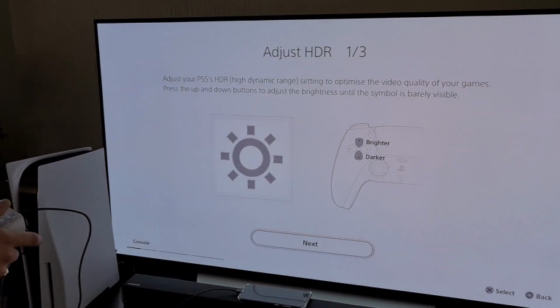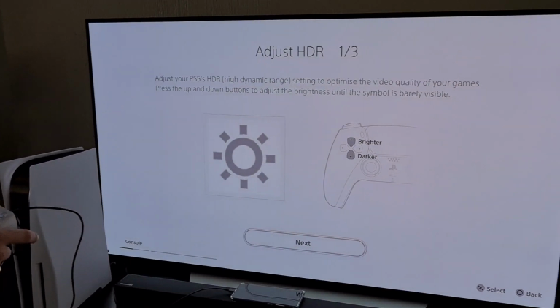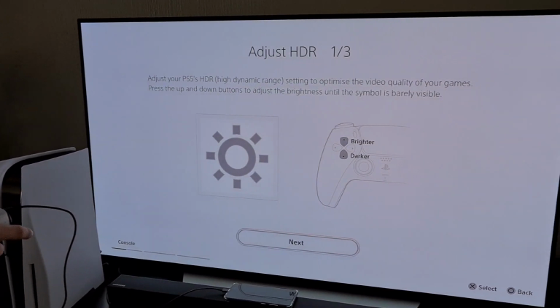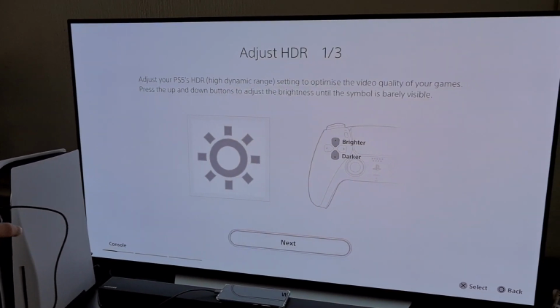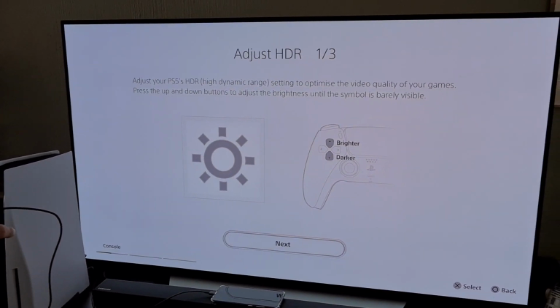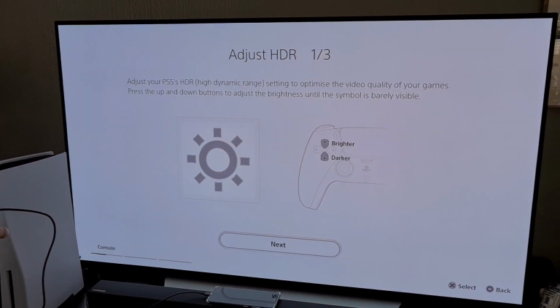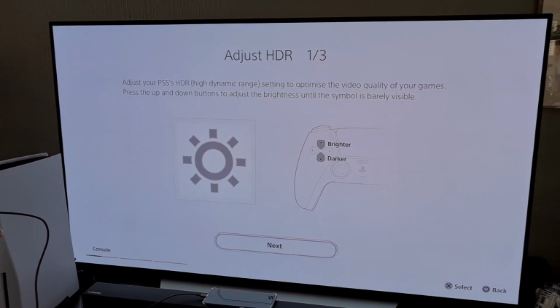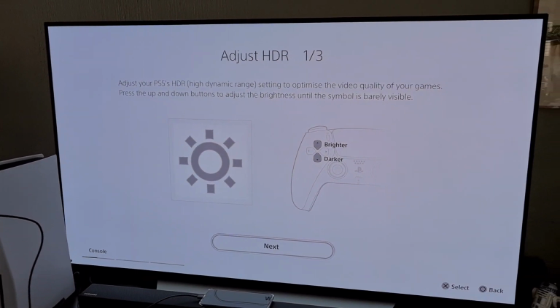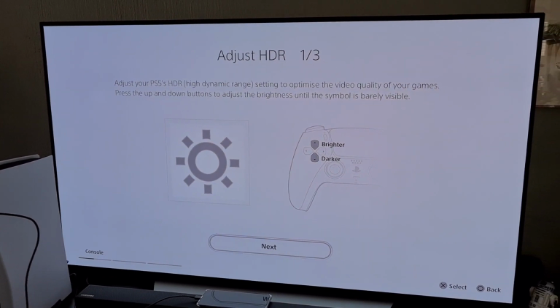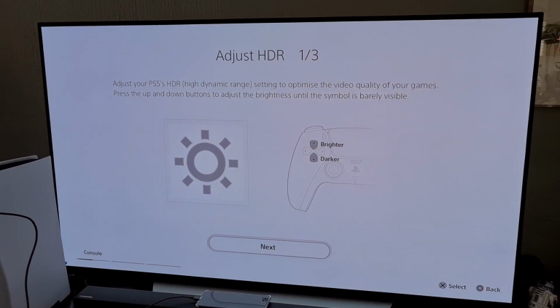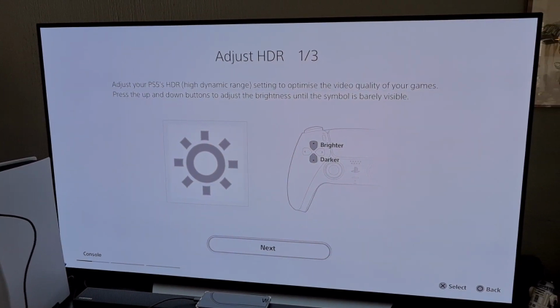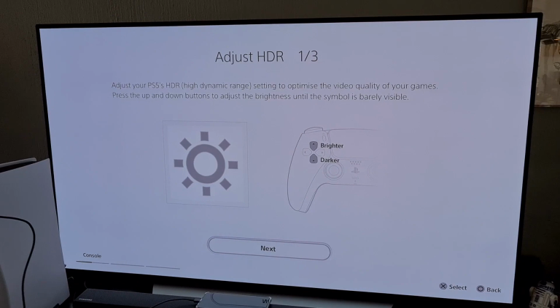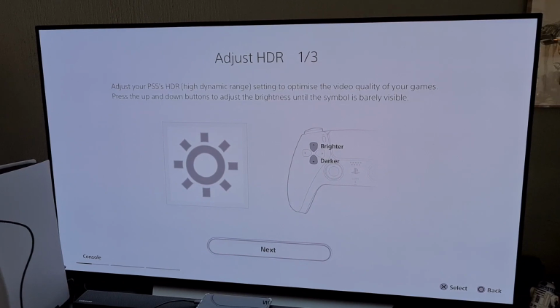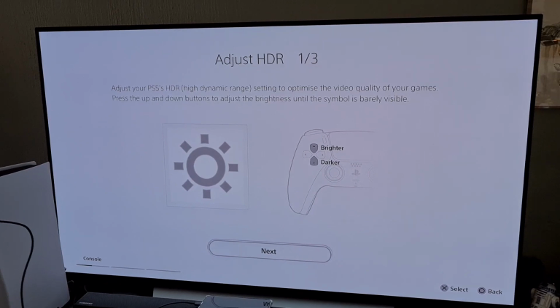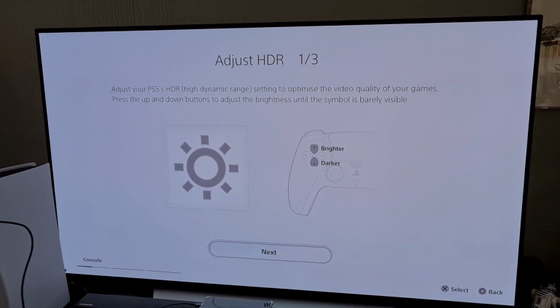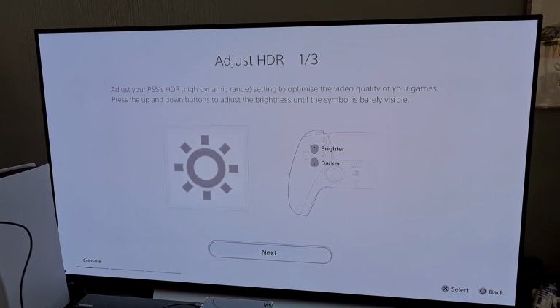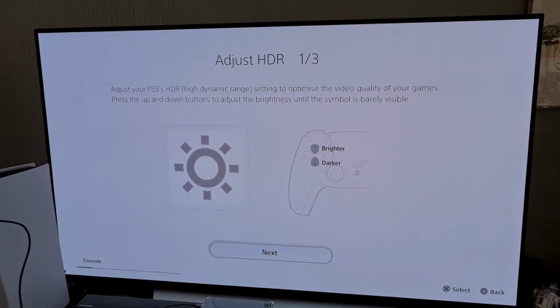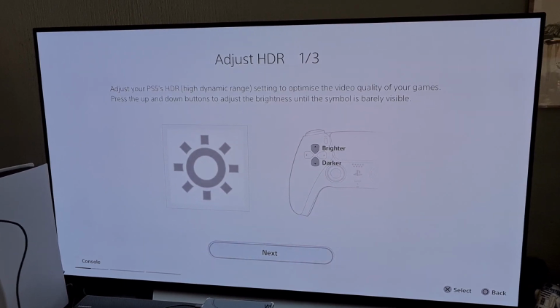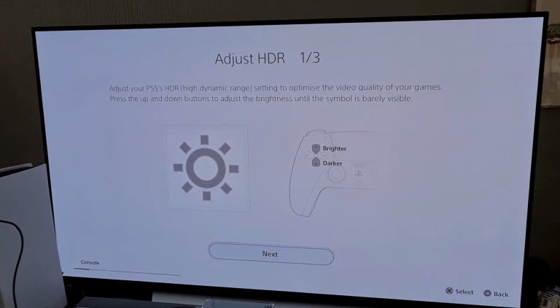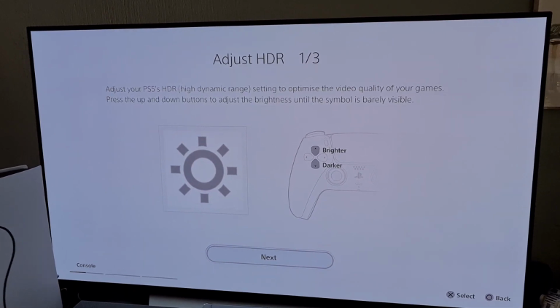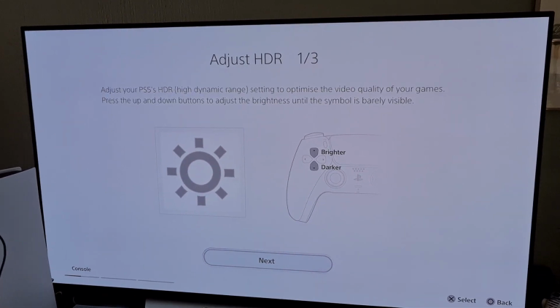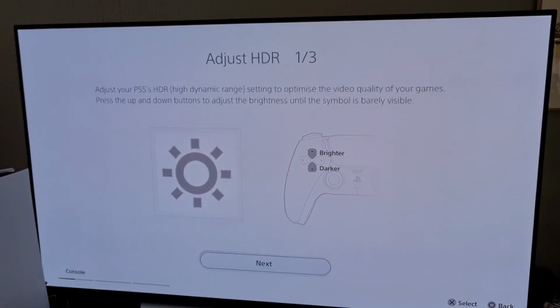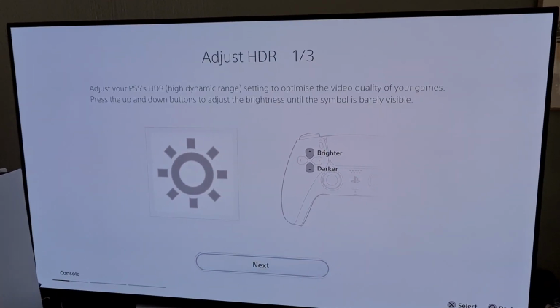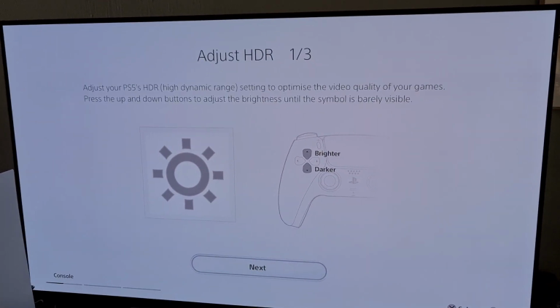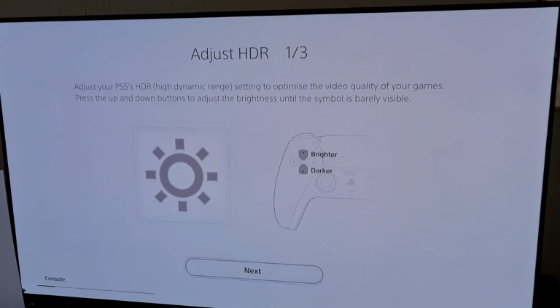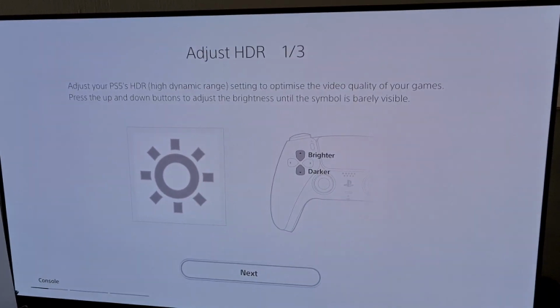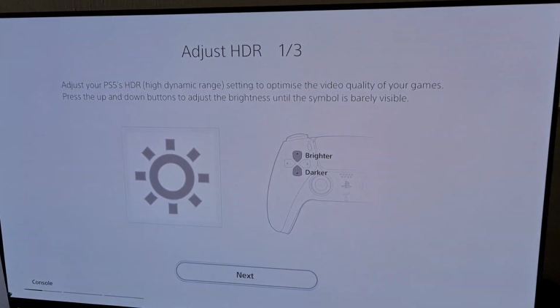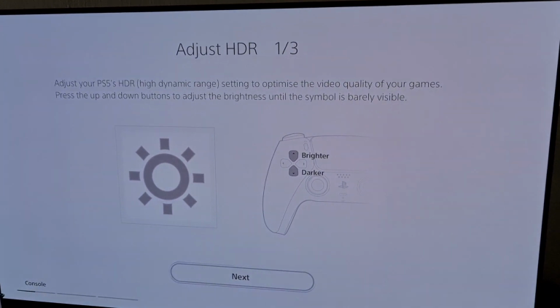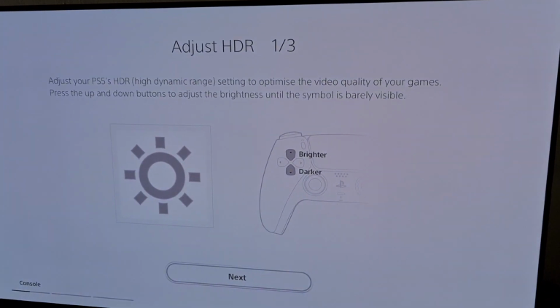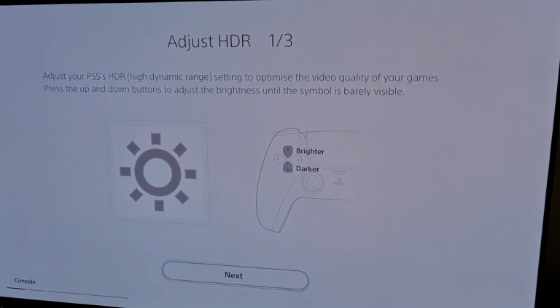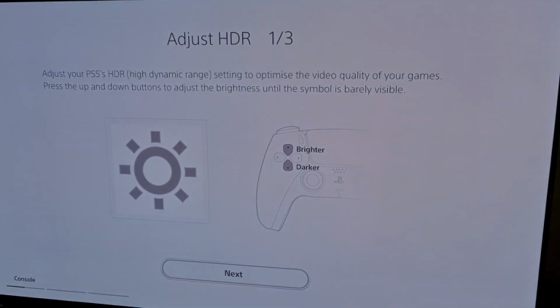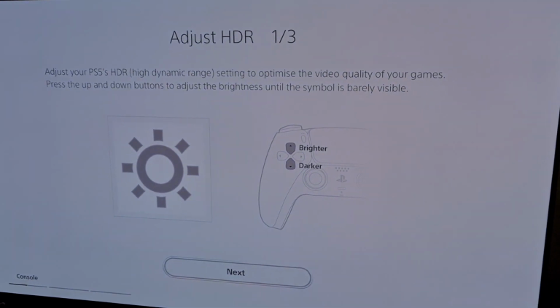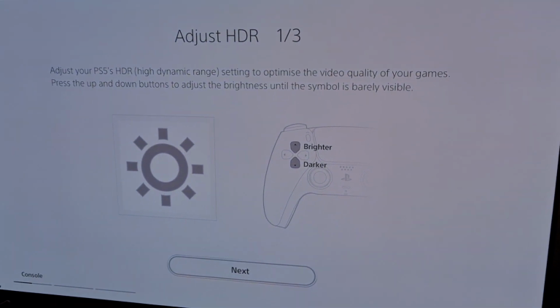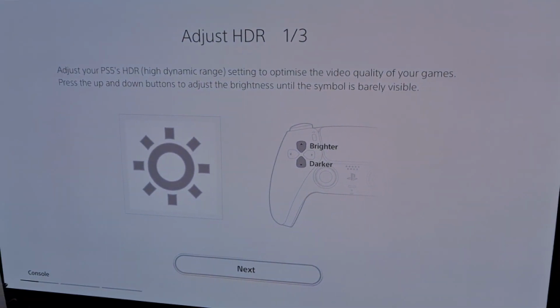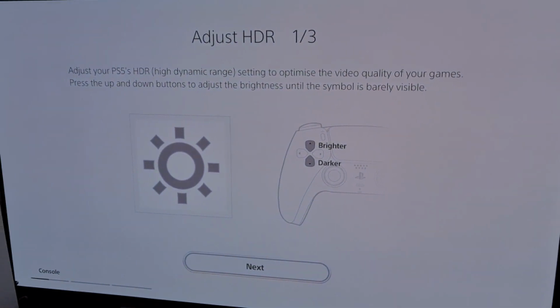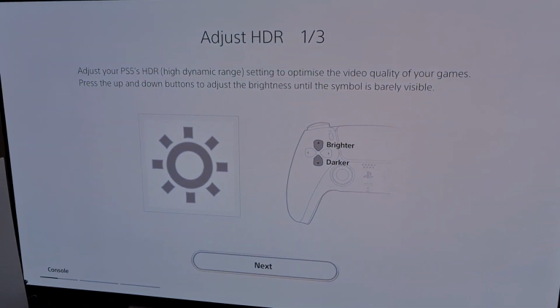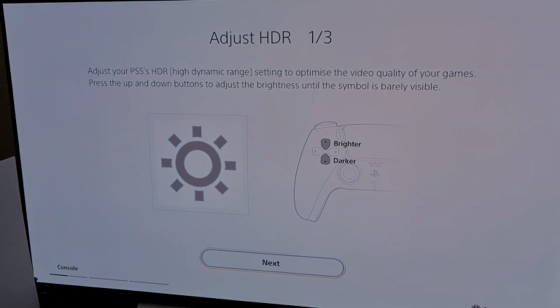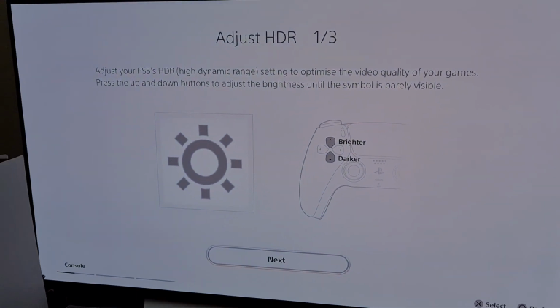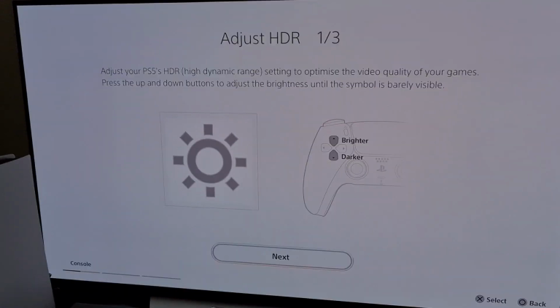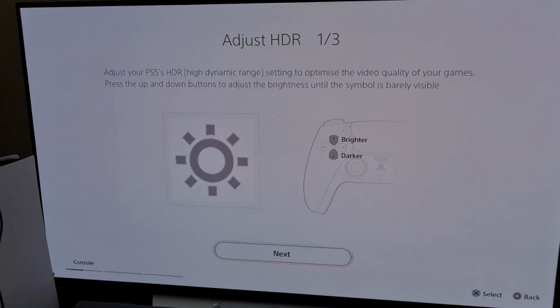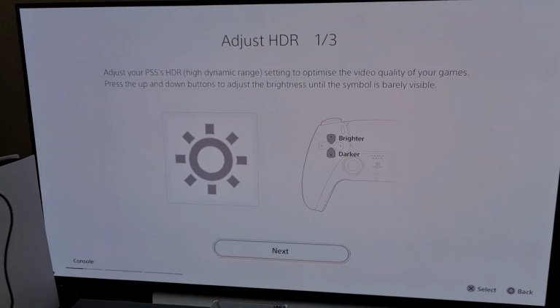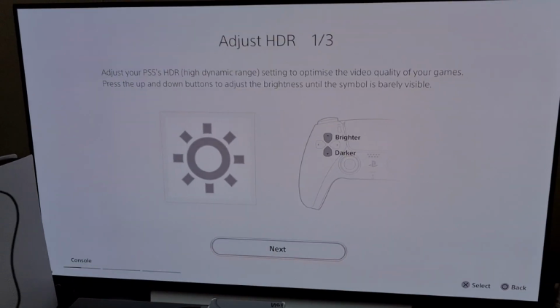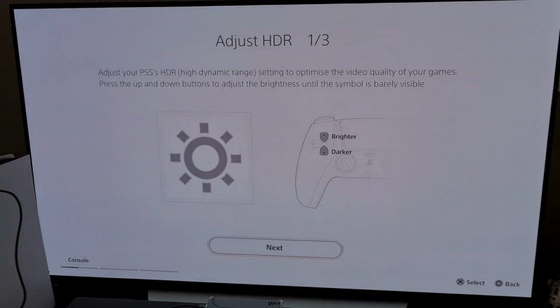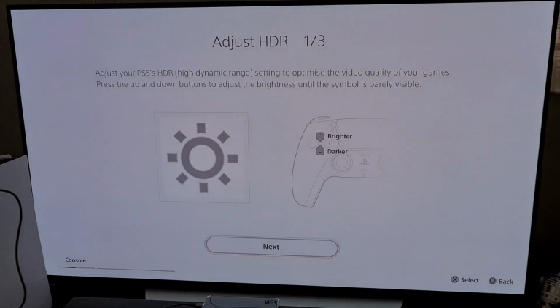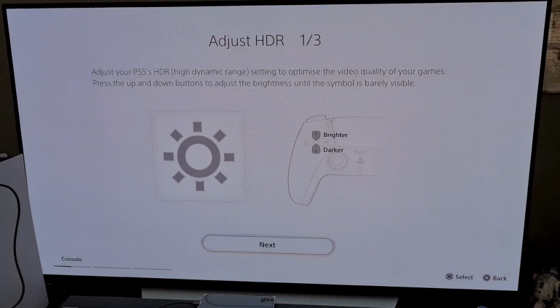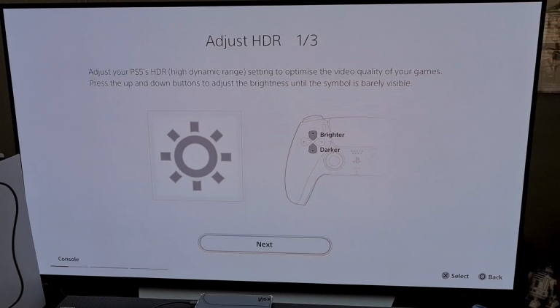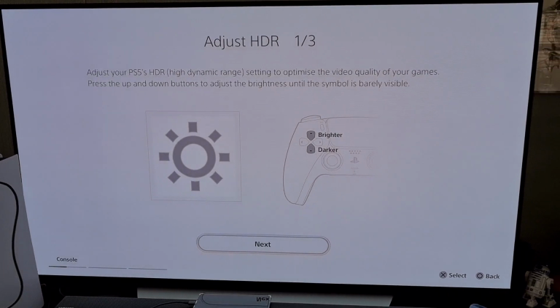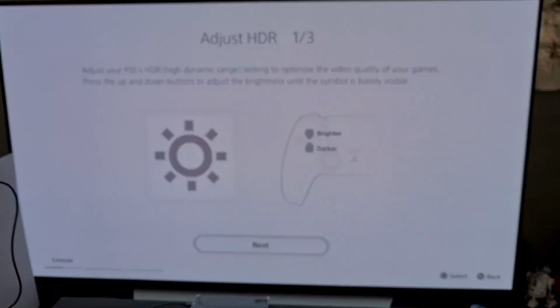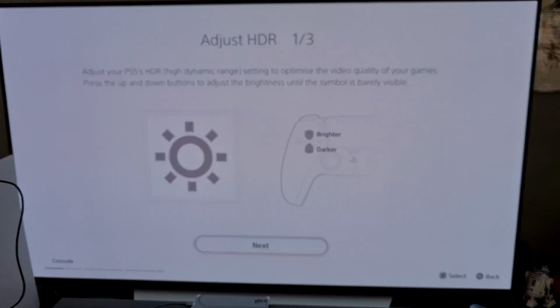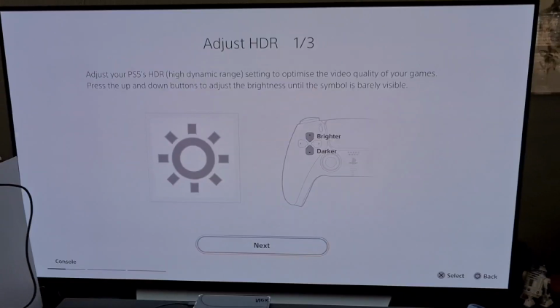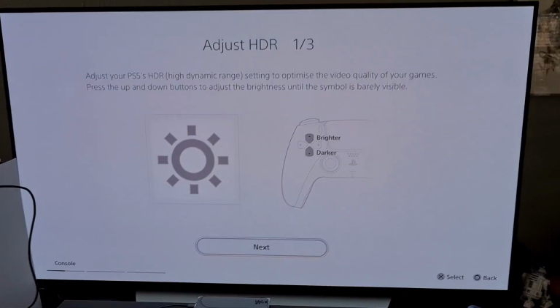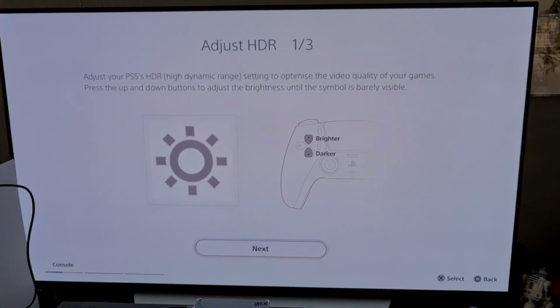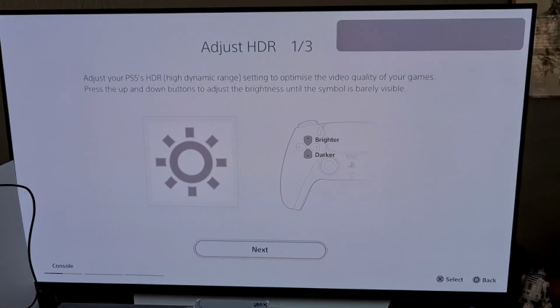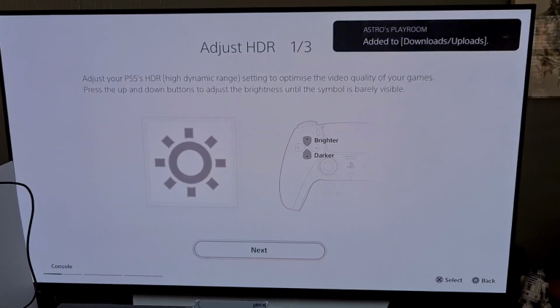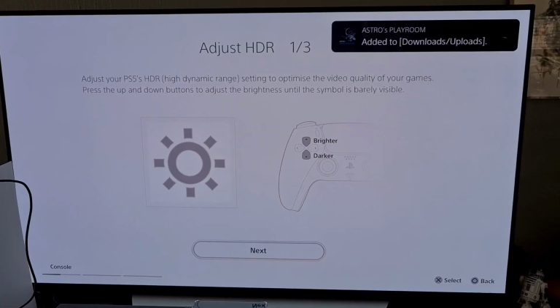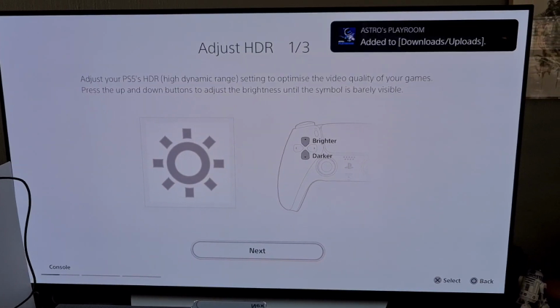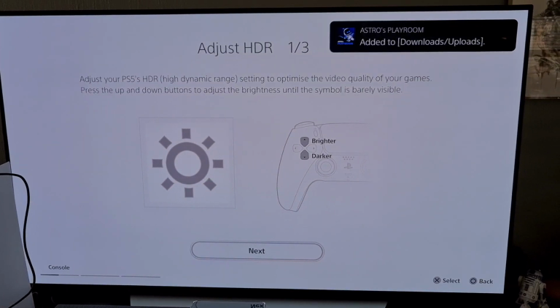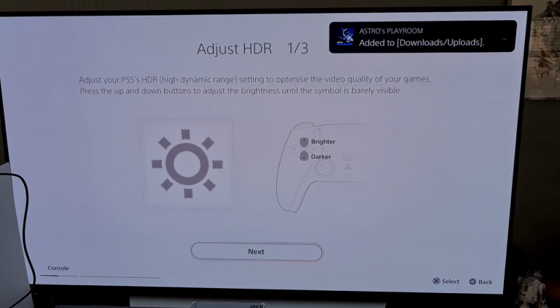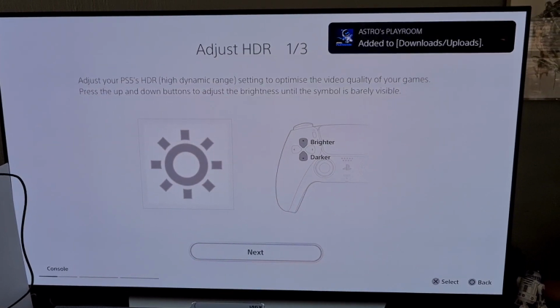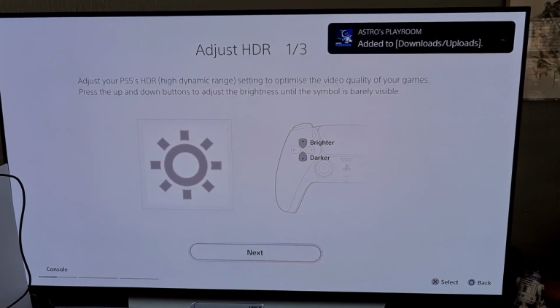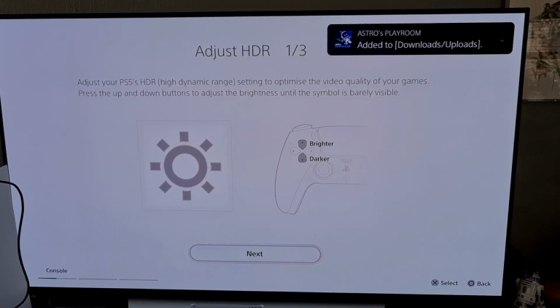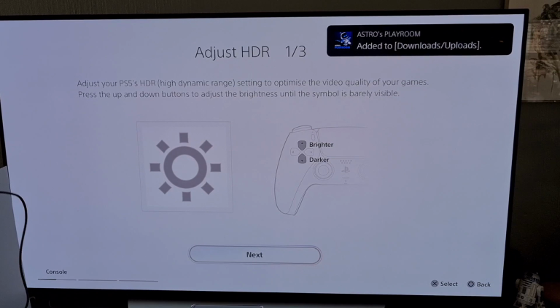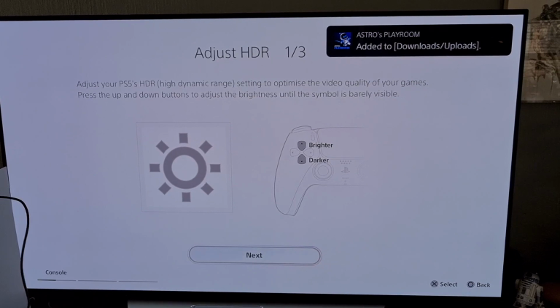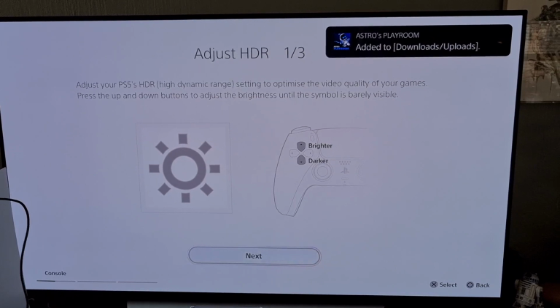We've got to set up the PS5's HDR. Let's see how it works for your games. Press the up and down button, adjust the brightness until the symbol is barely visible.